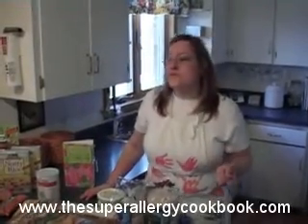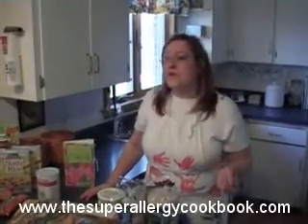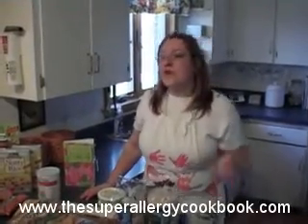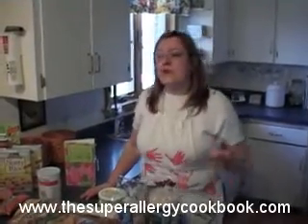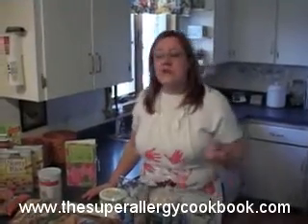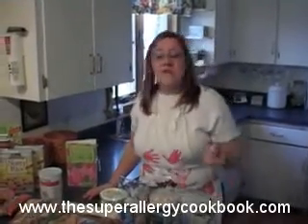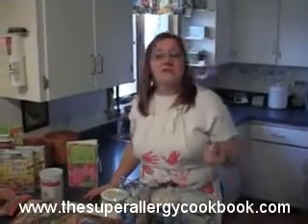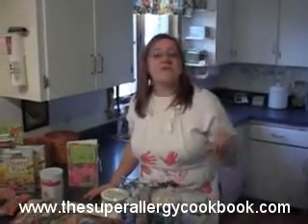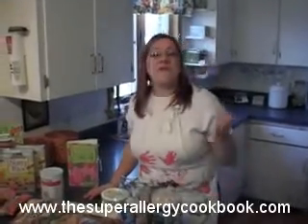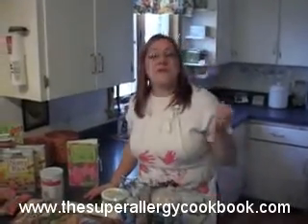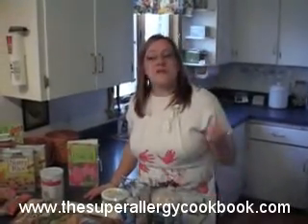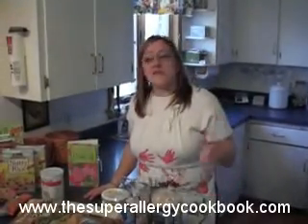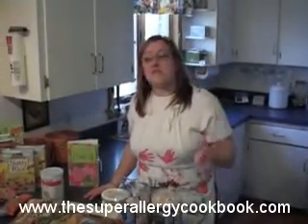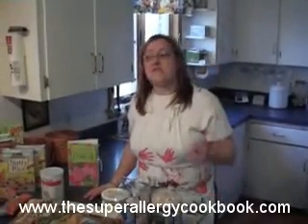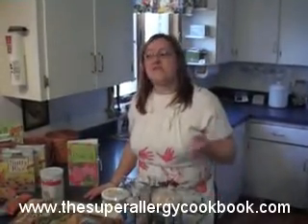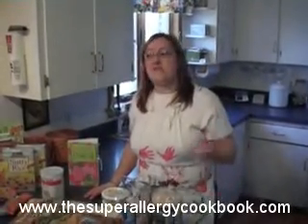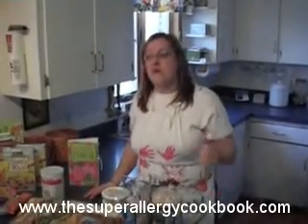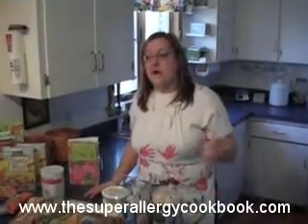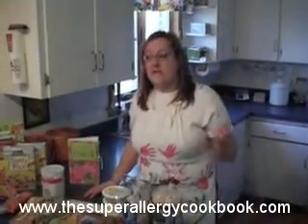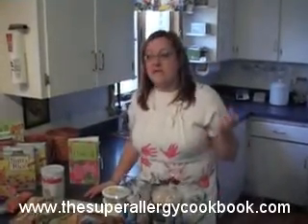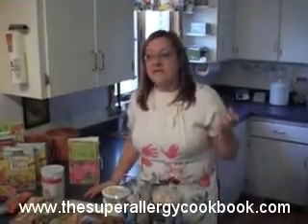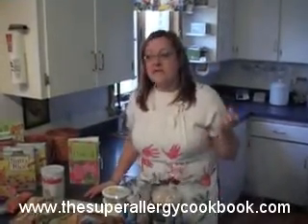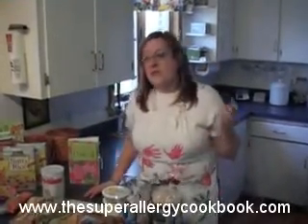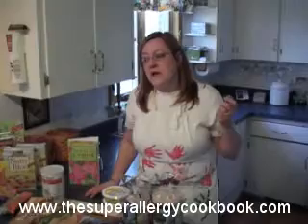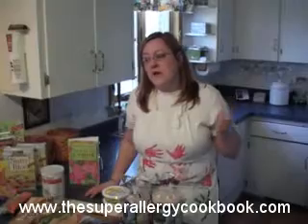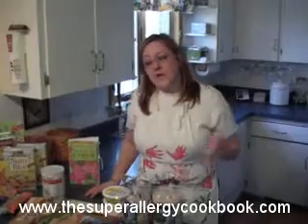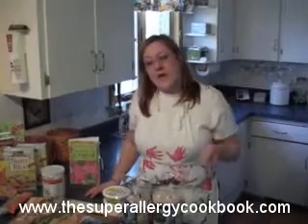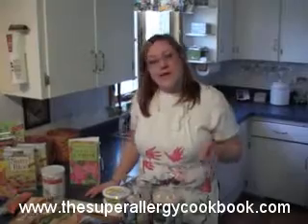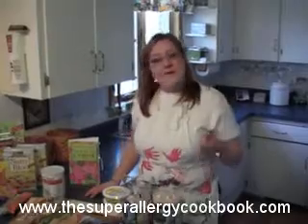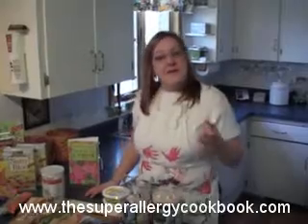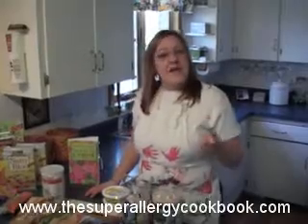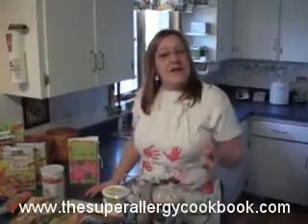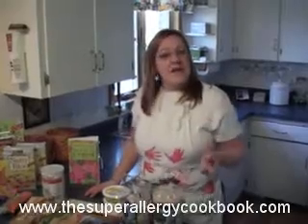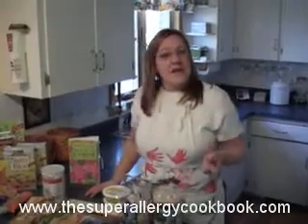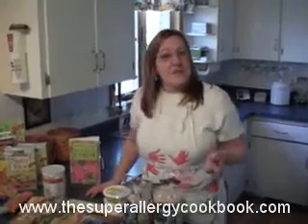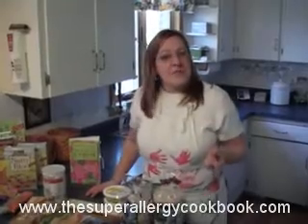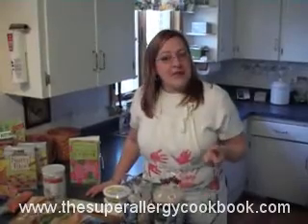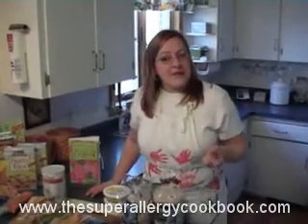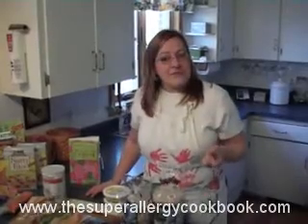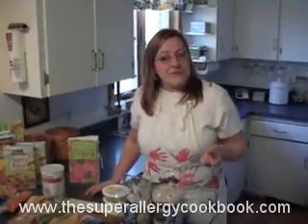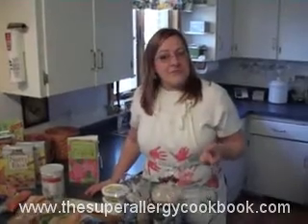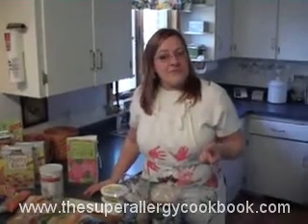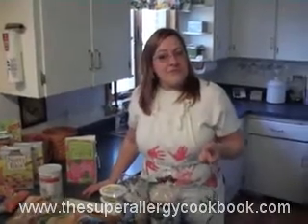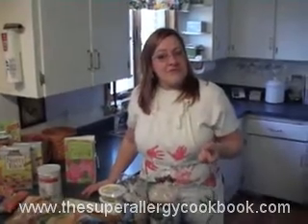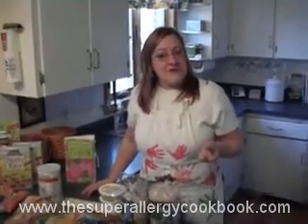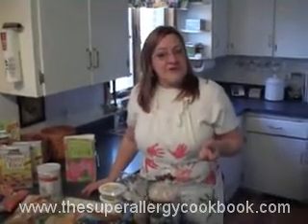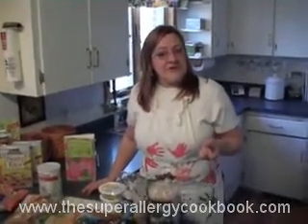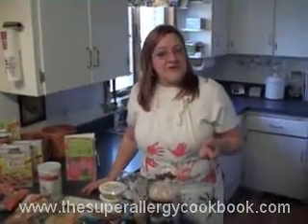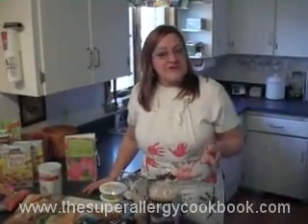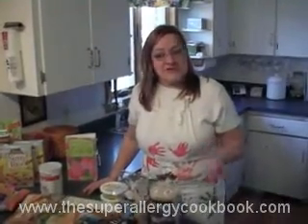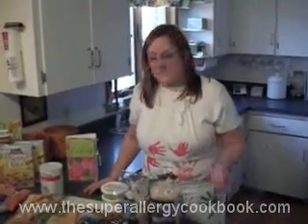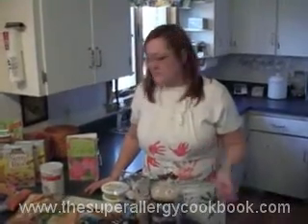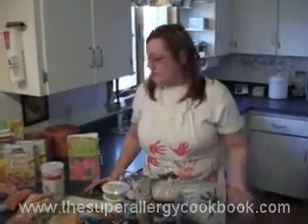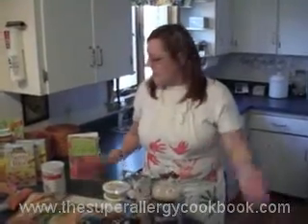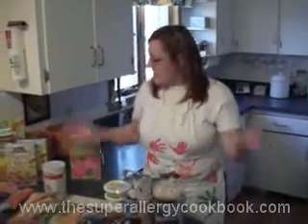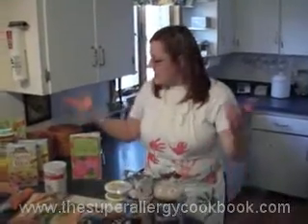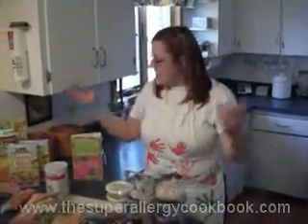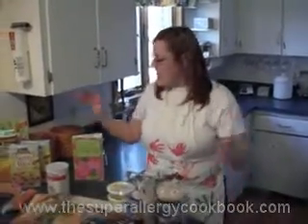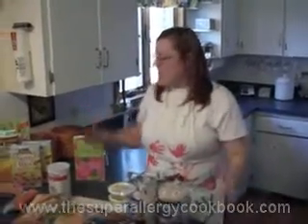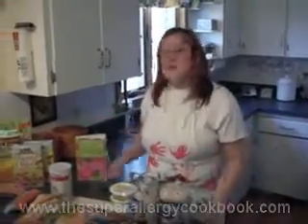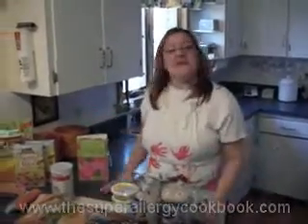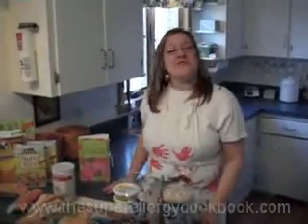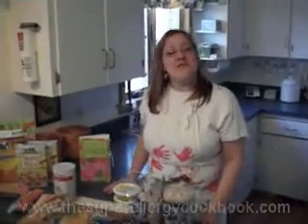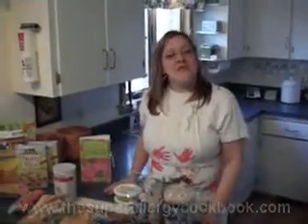In the freezer section of your grocery store or your specialty health food store, you'll also find gluten-free waffles, breads, and other baked main dishes. So enjoy.